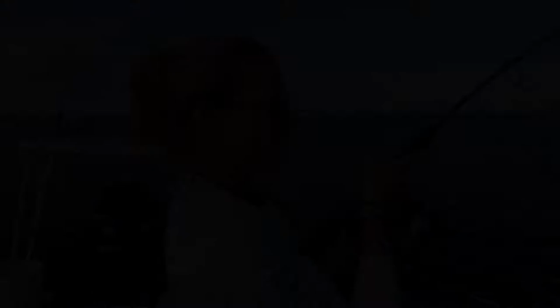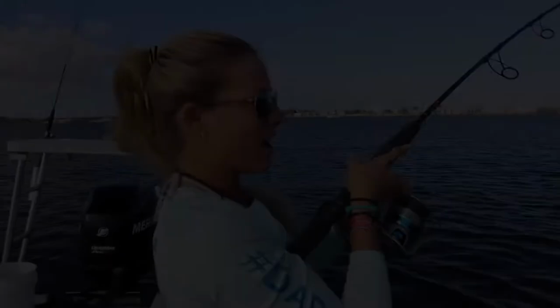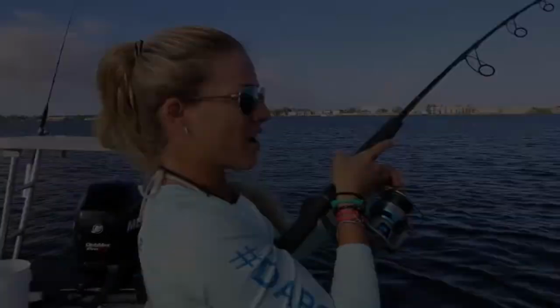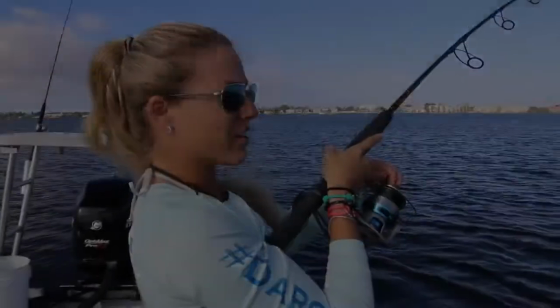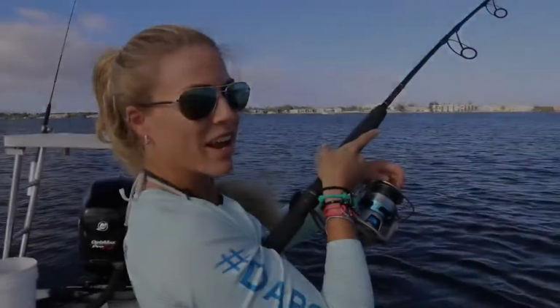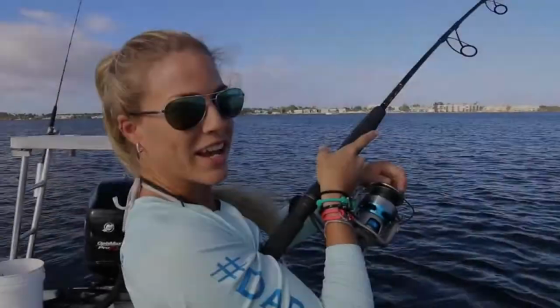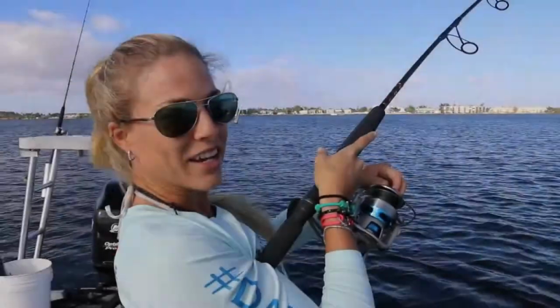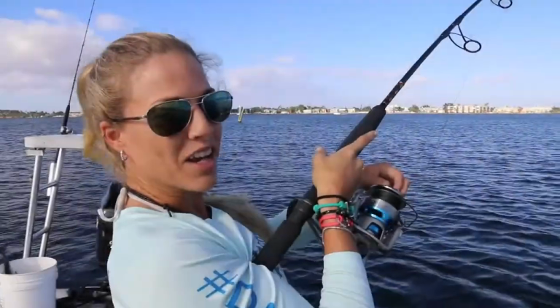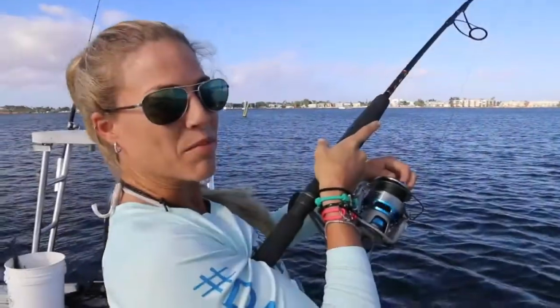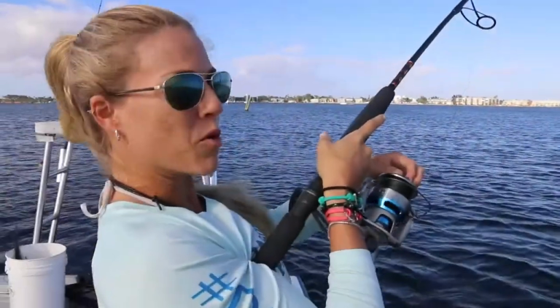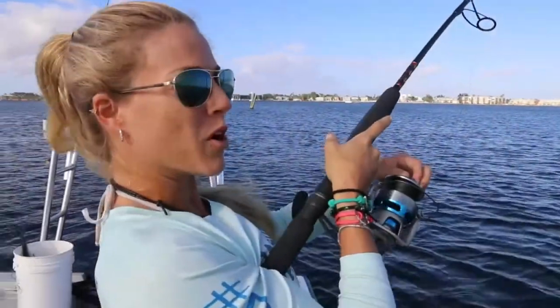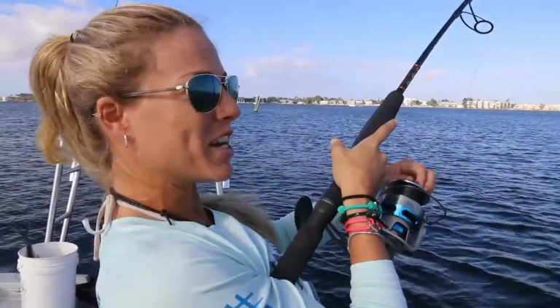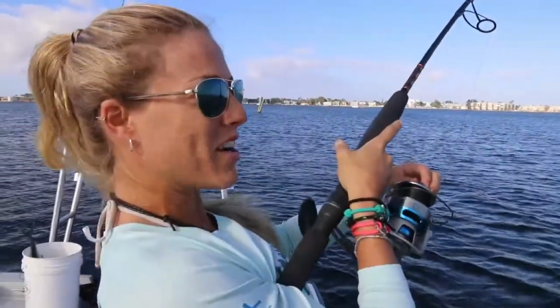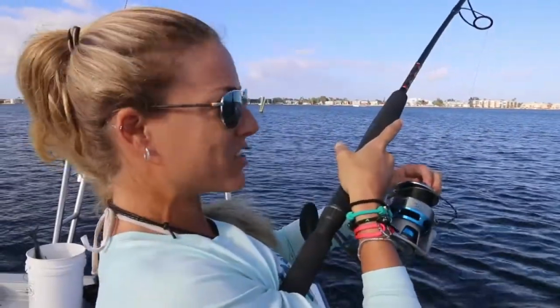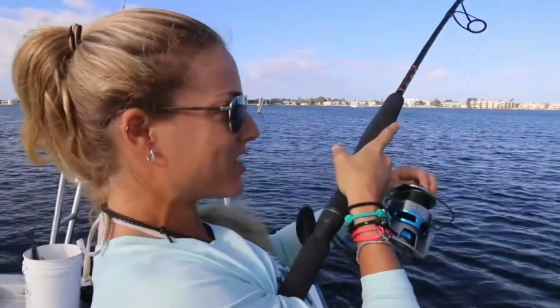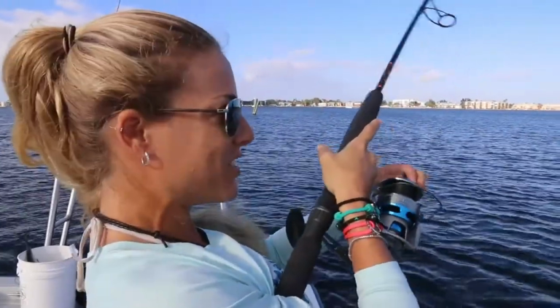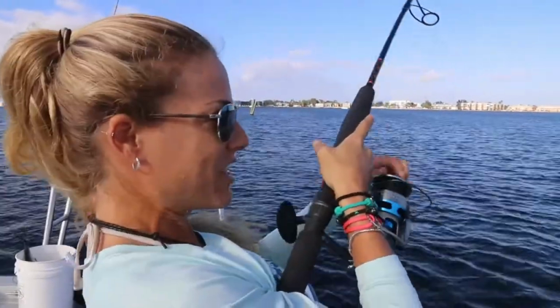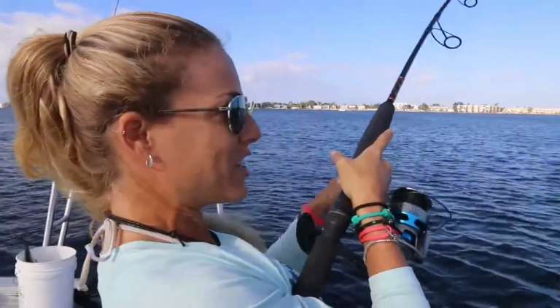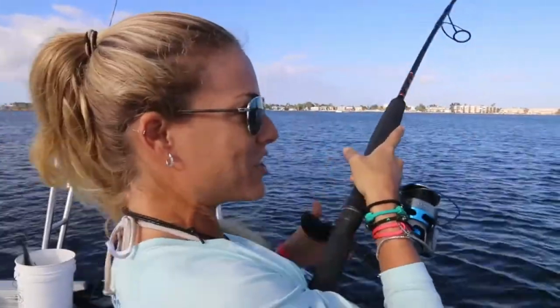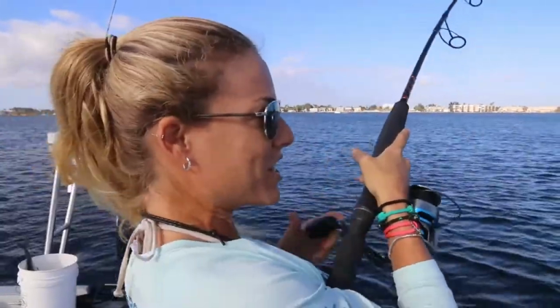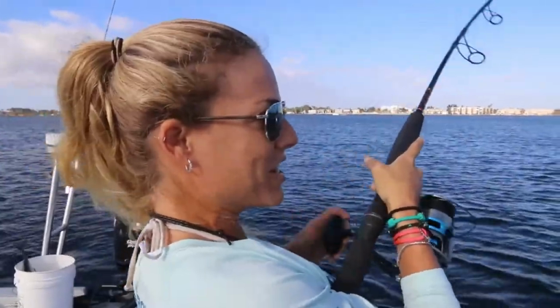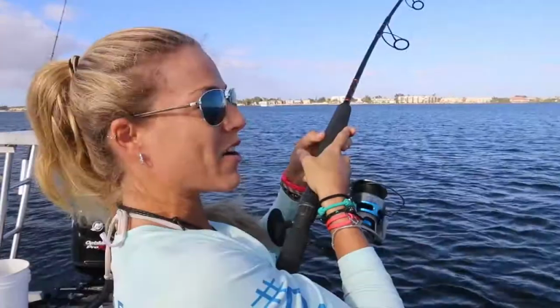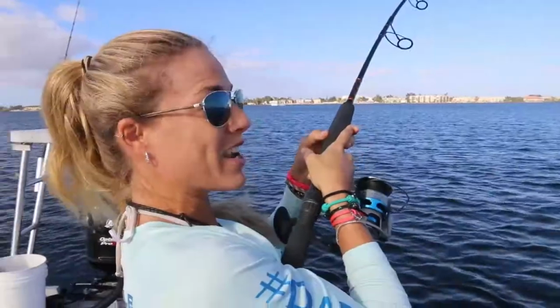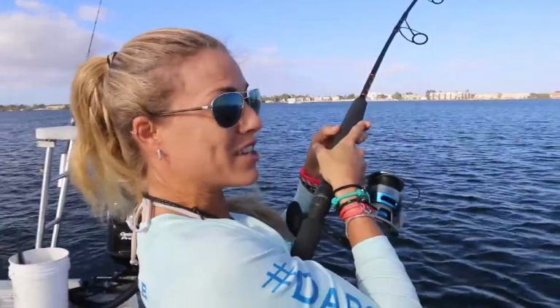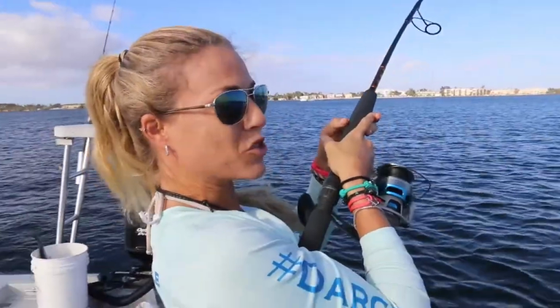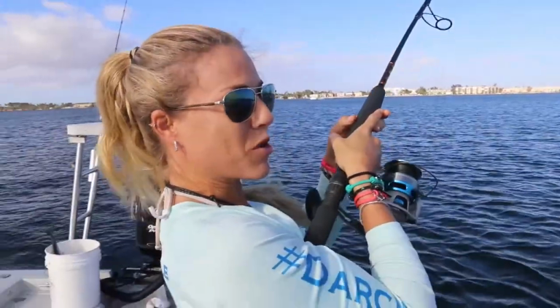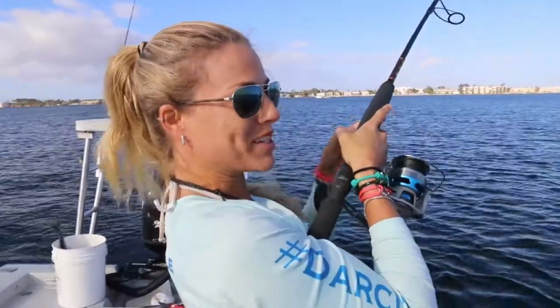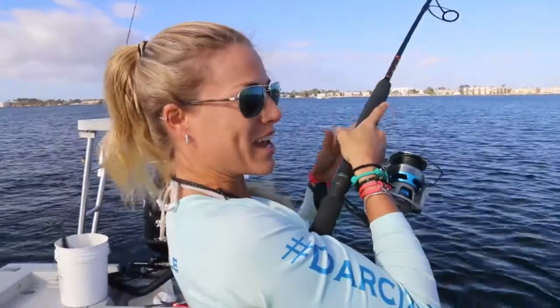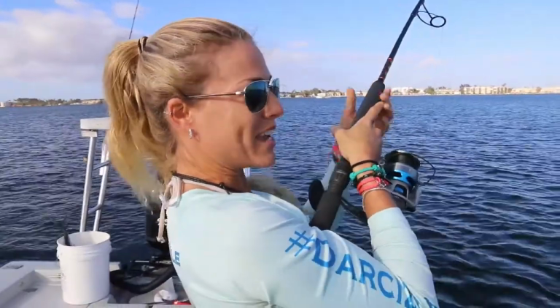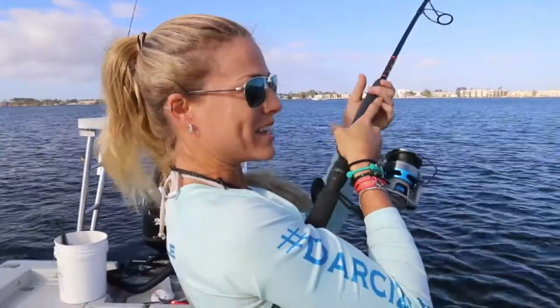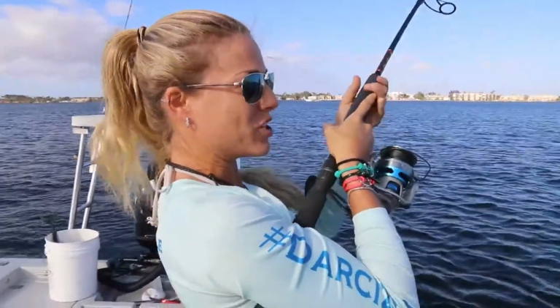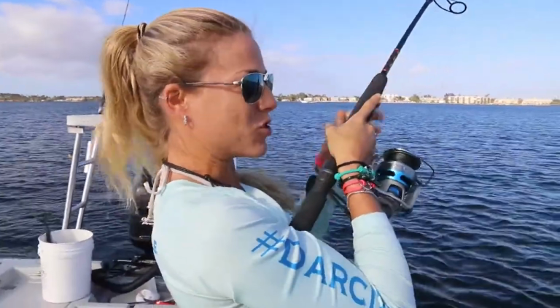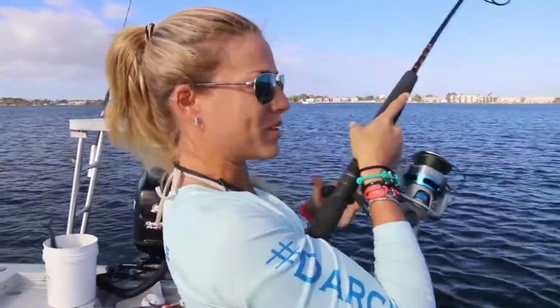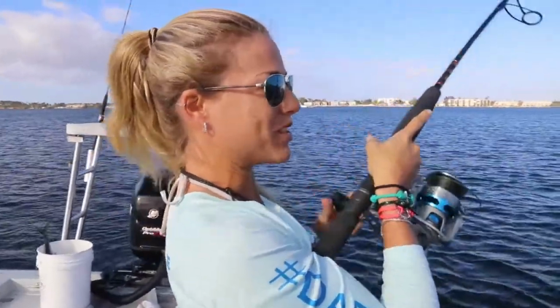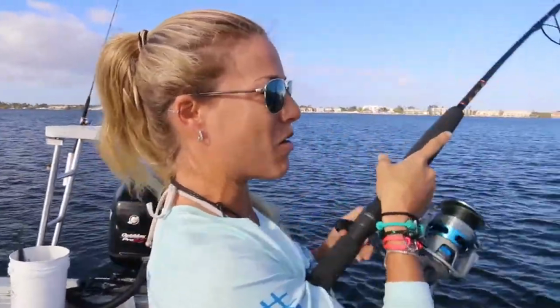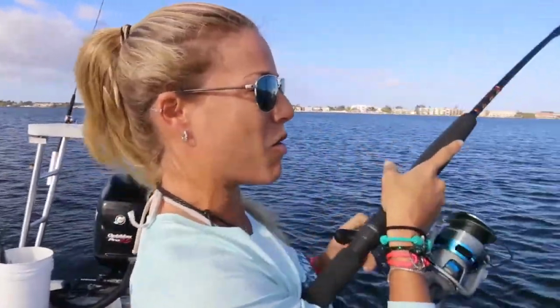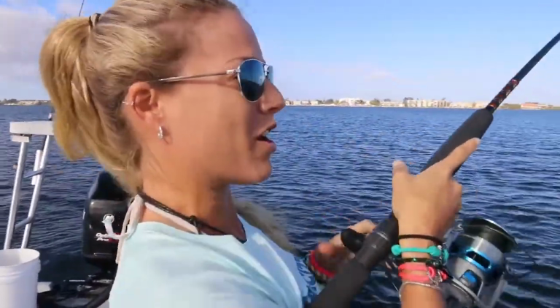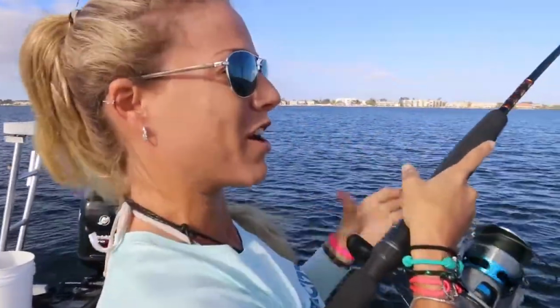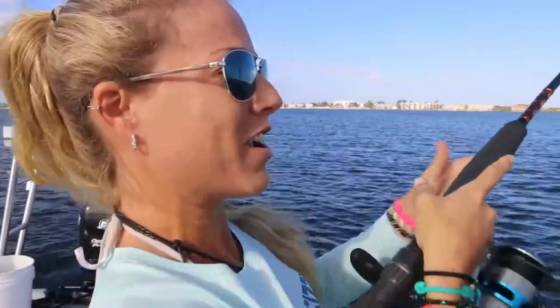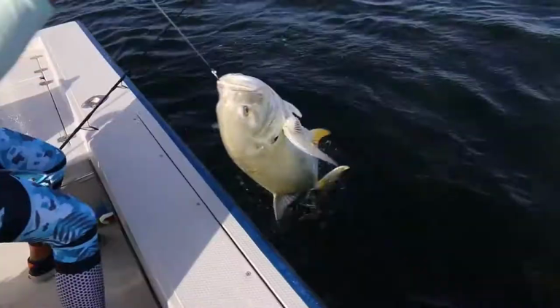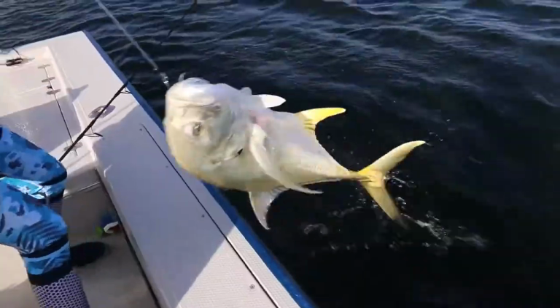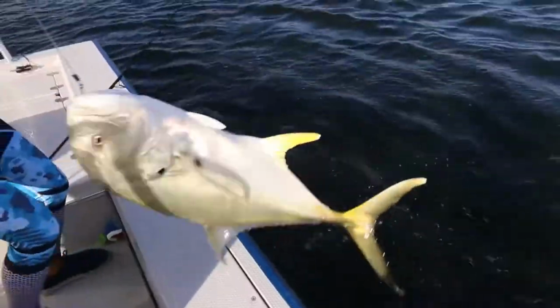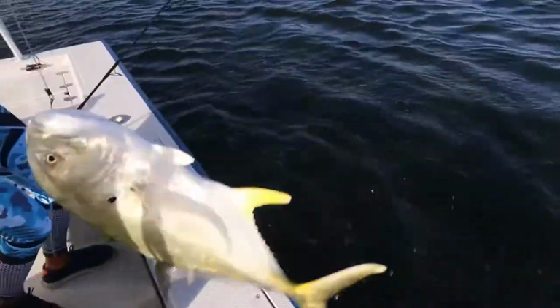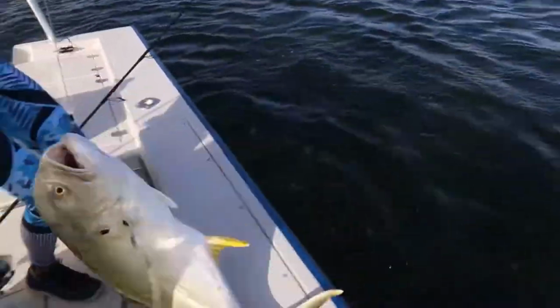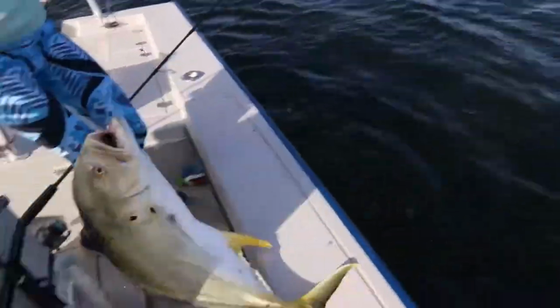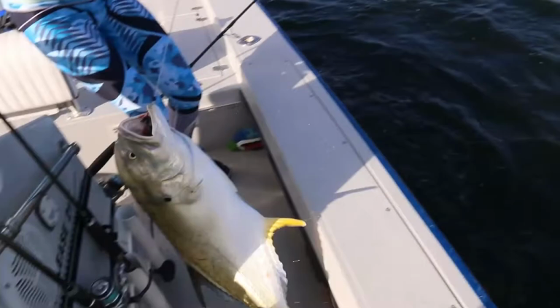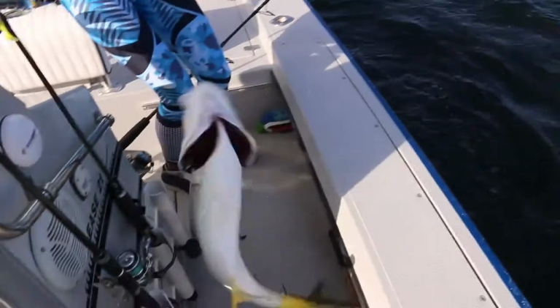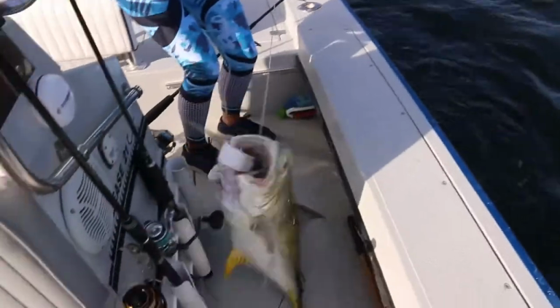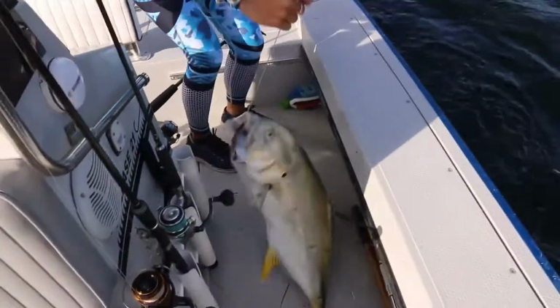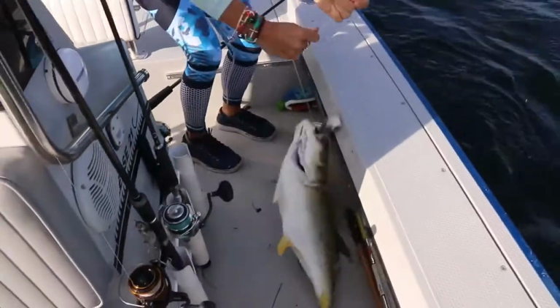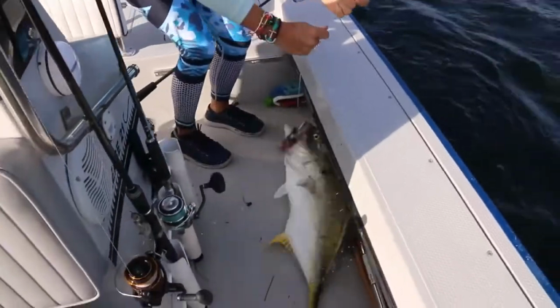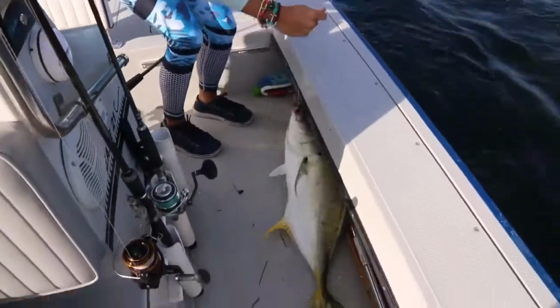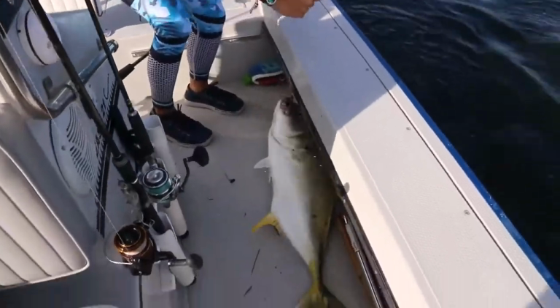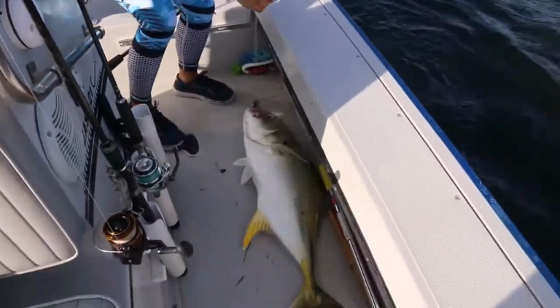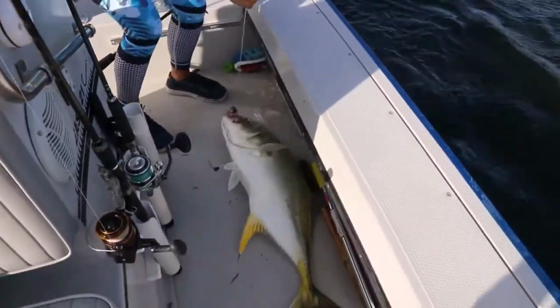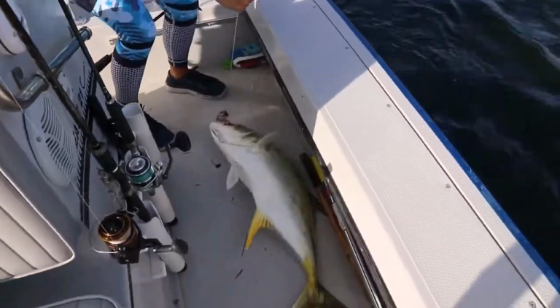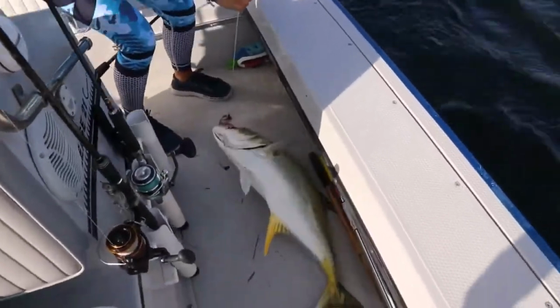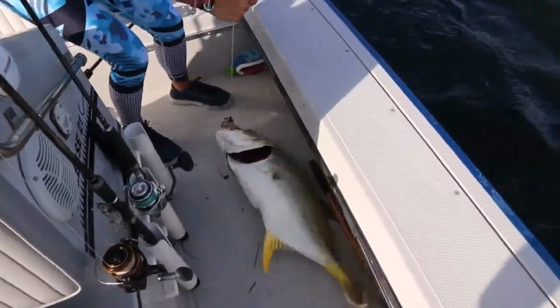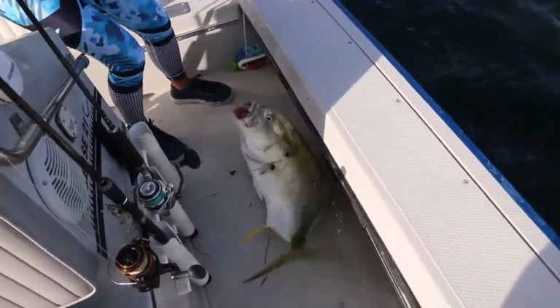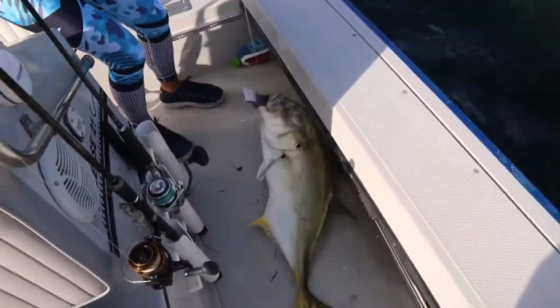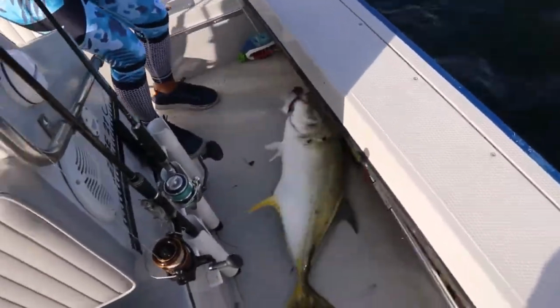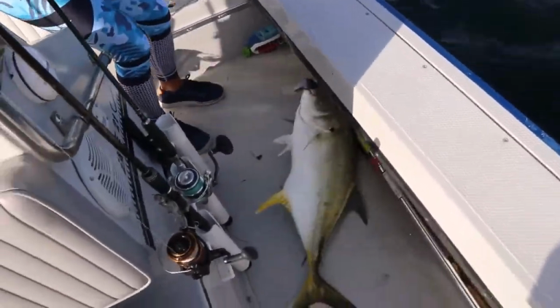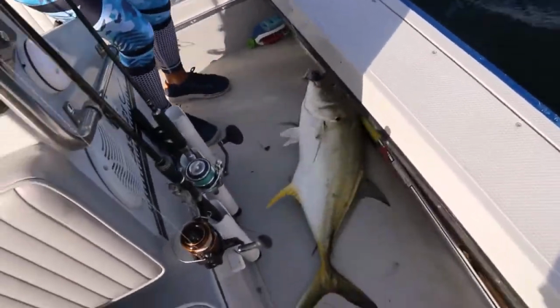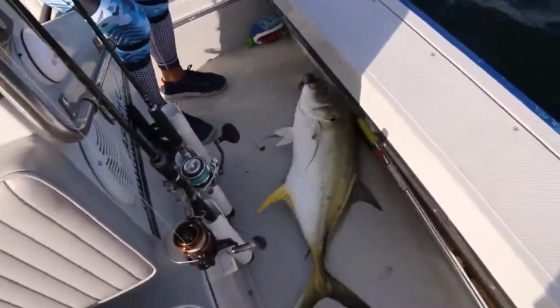All right, good morning, Narcissile Nation. We are inshore today, inshore saltwater. Monster fish!